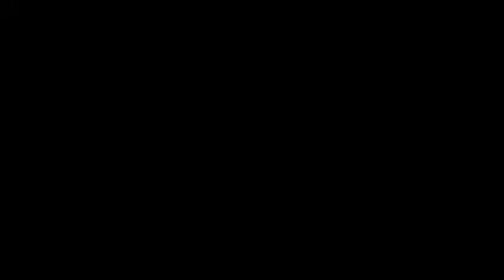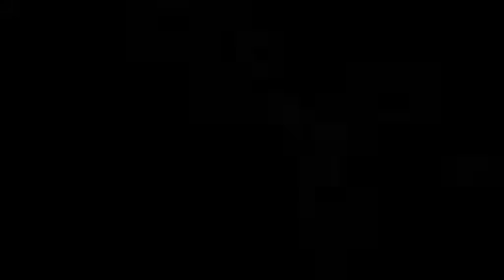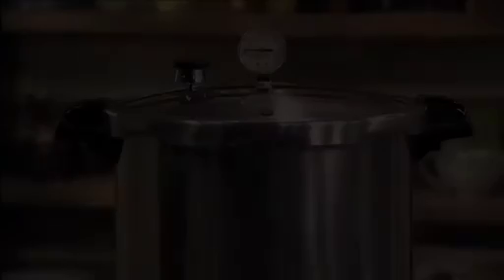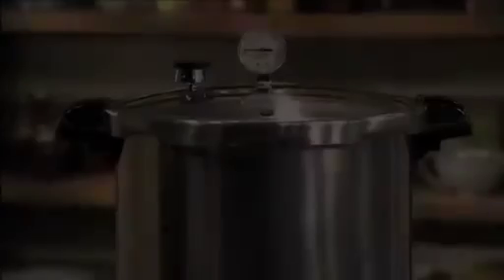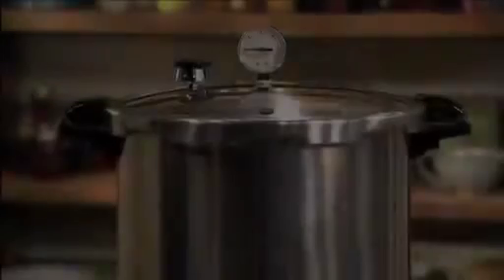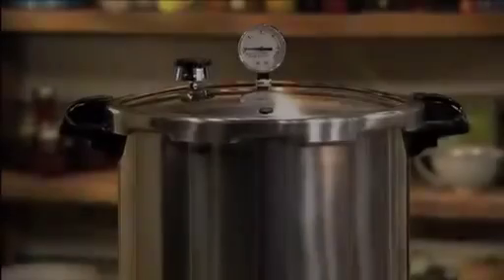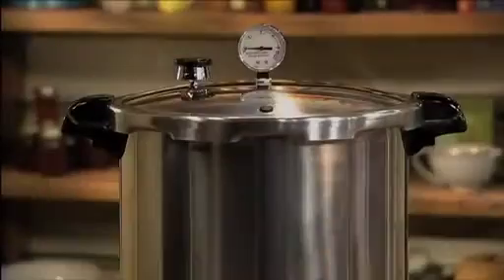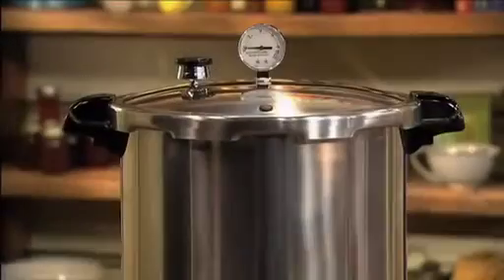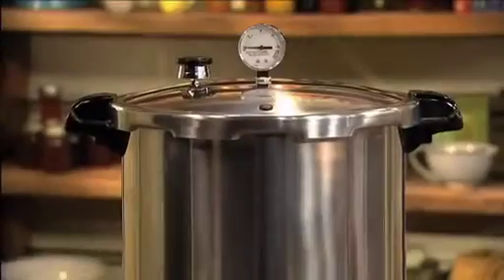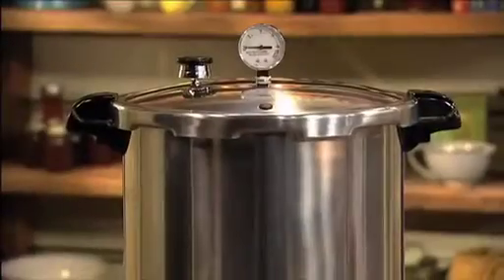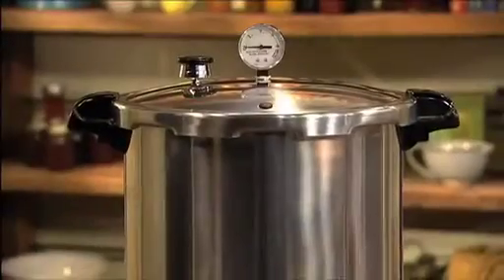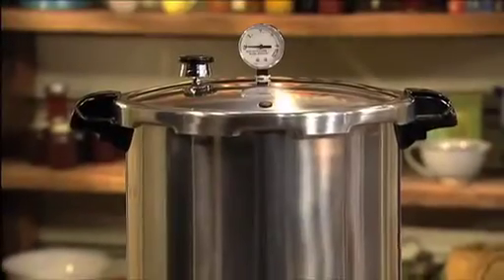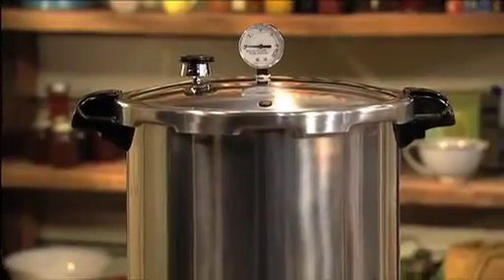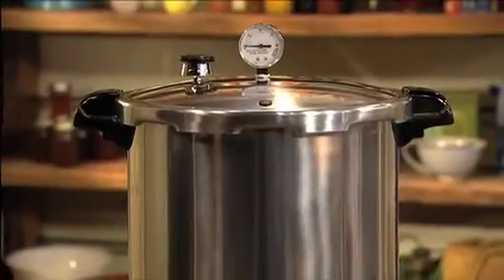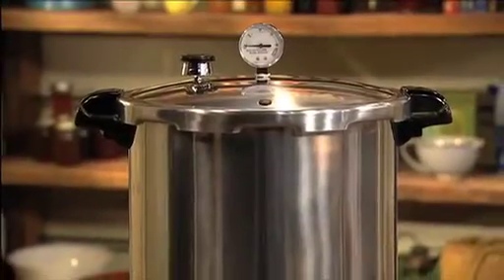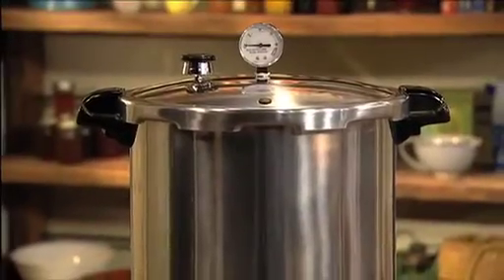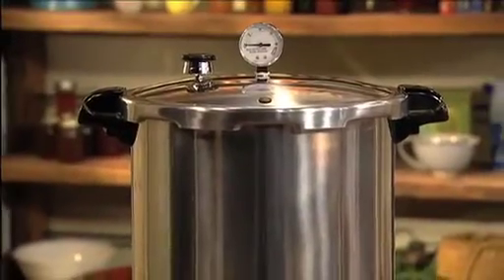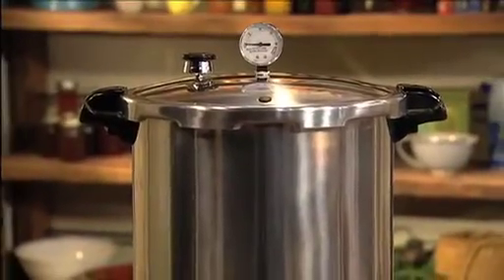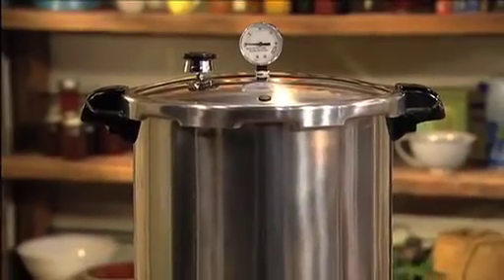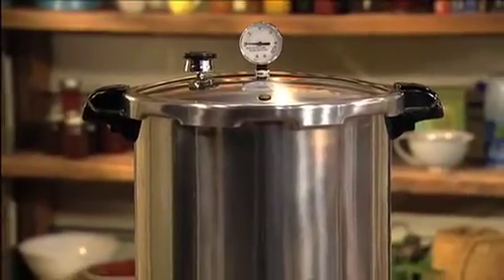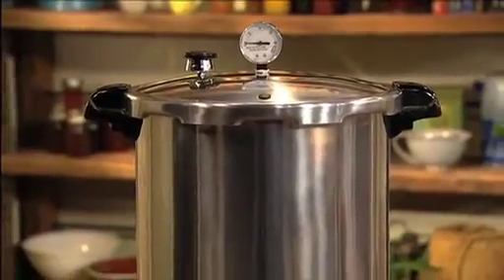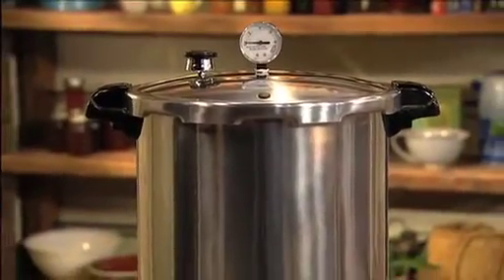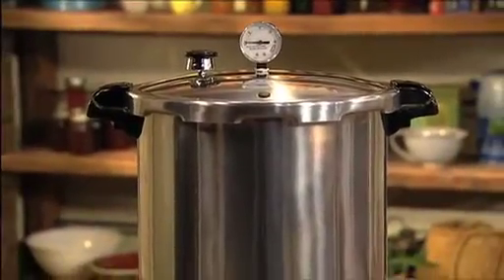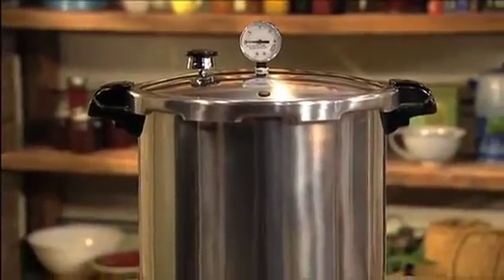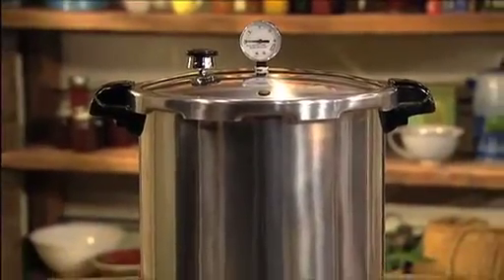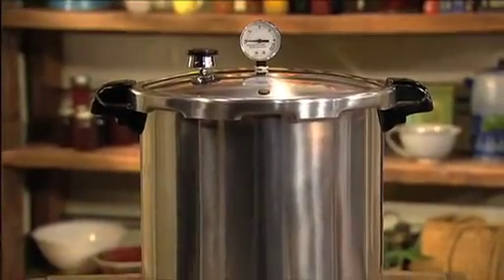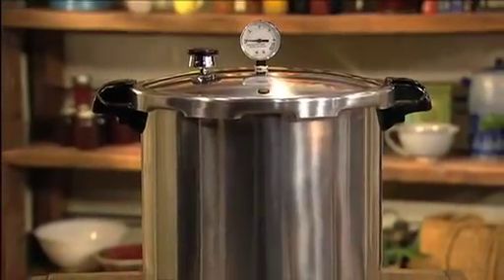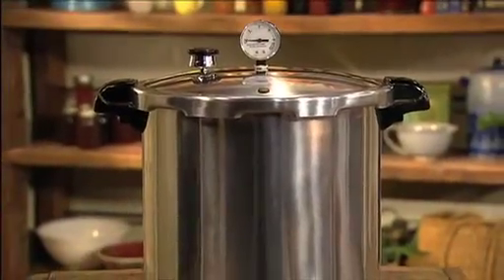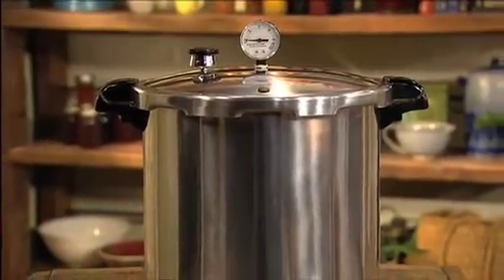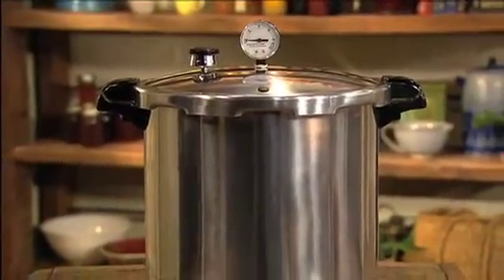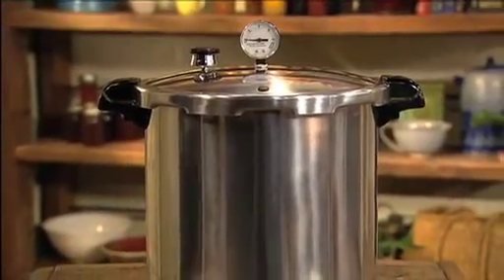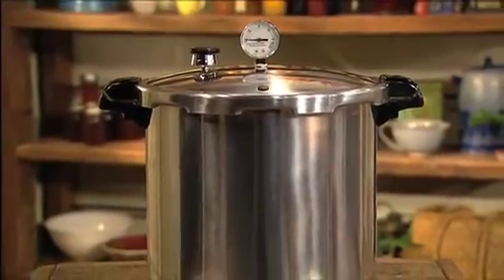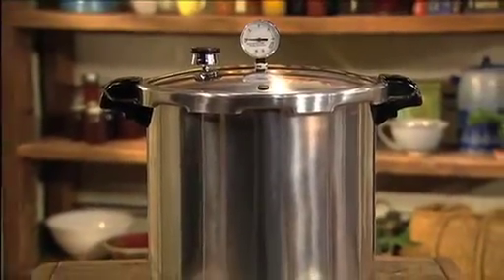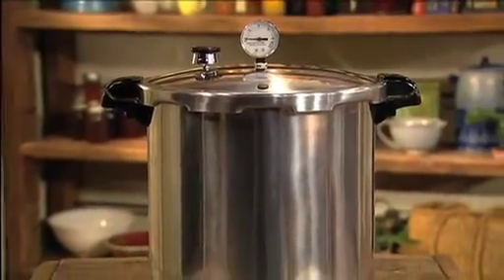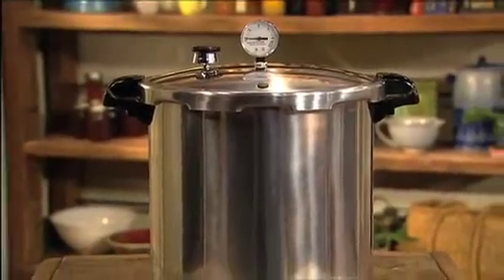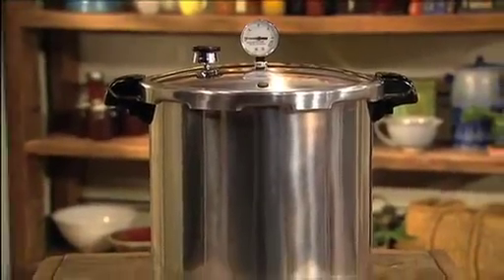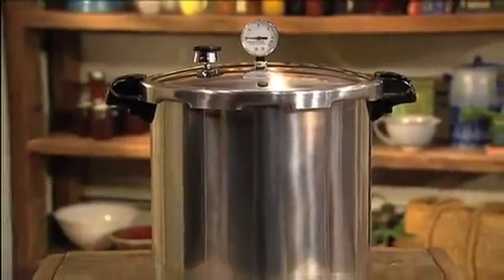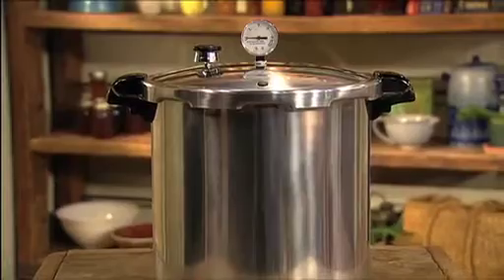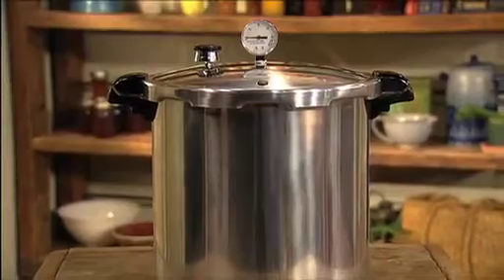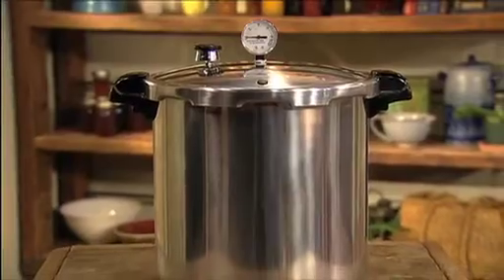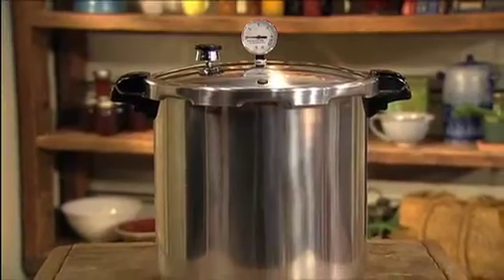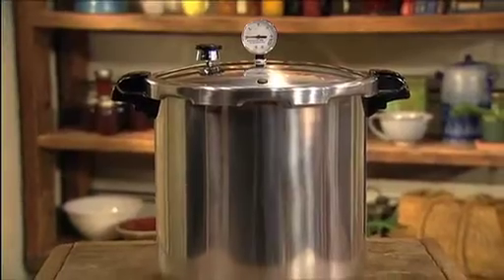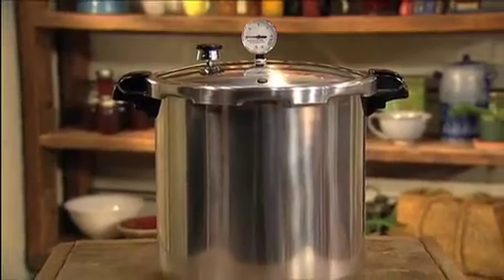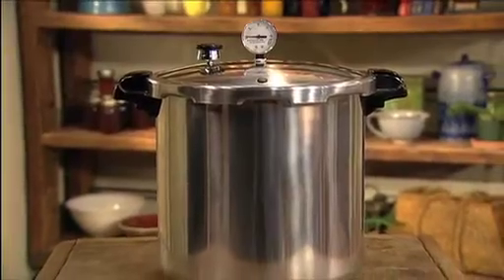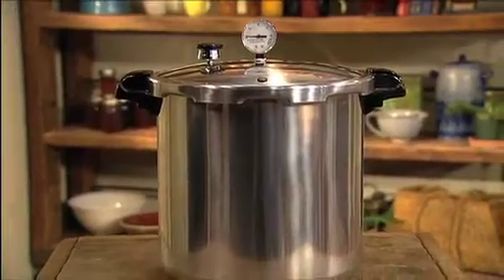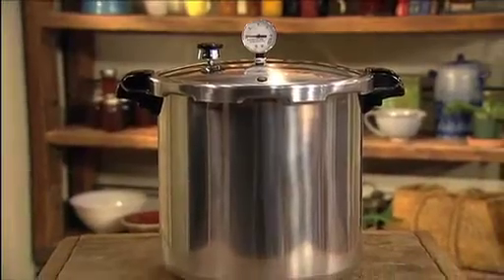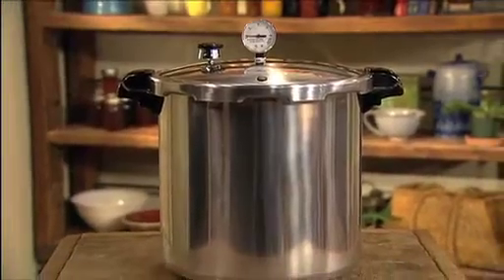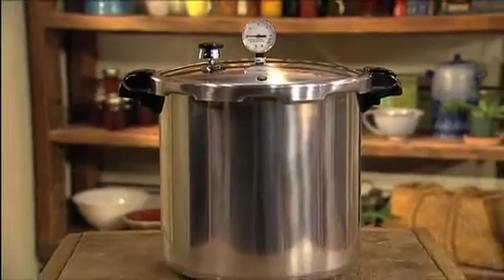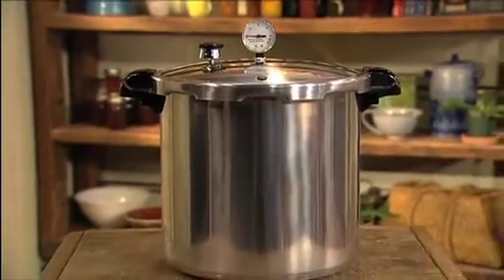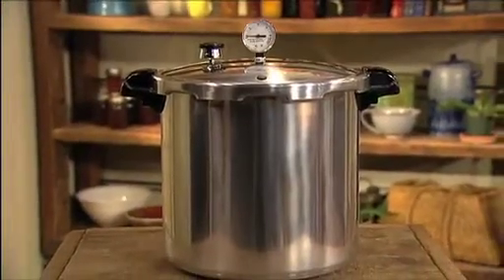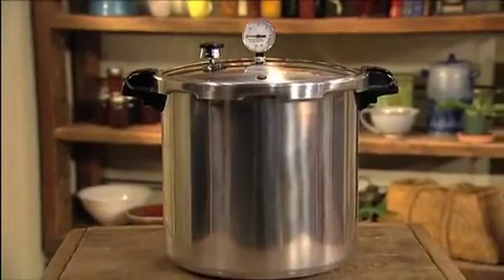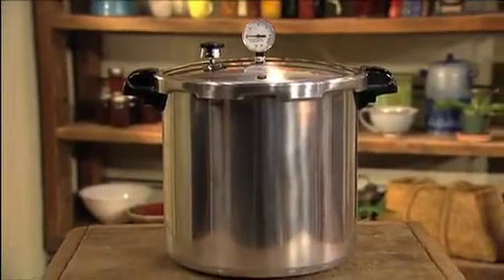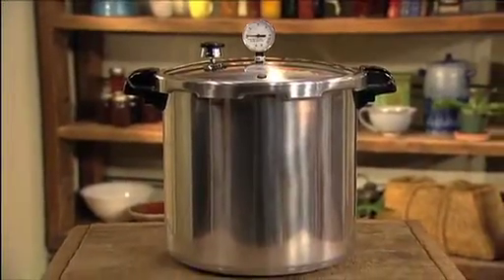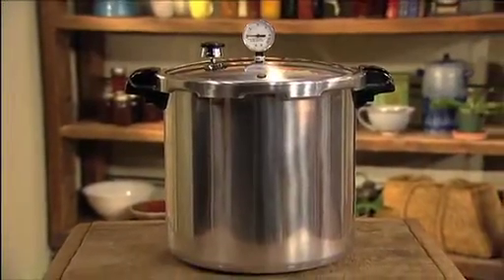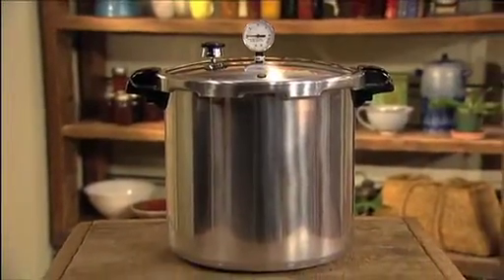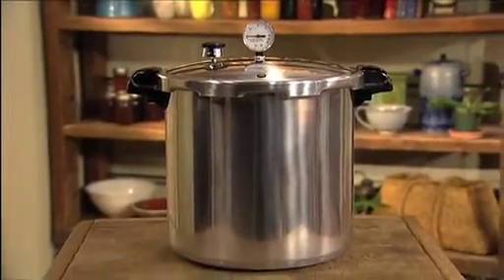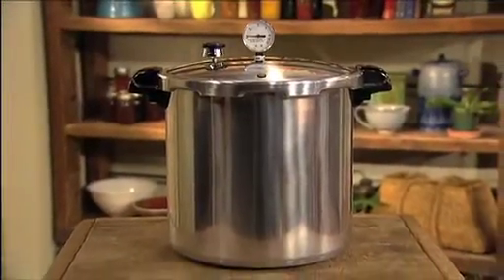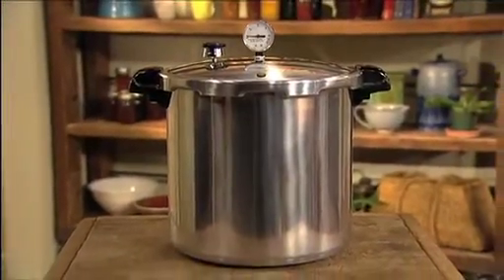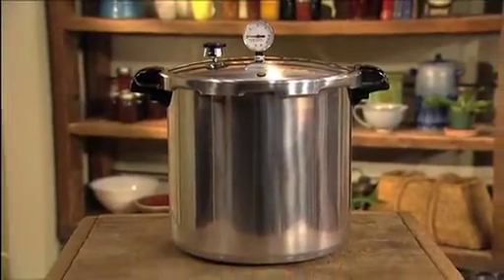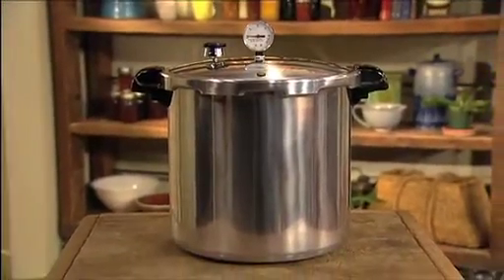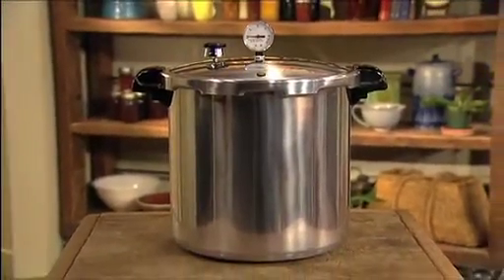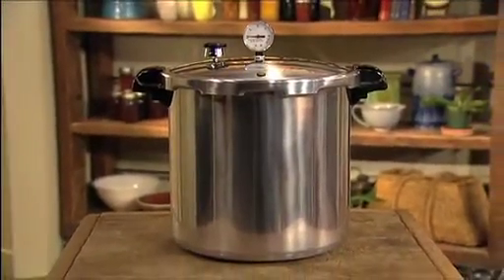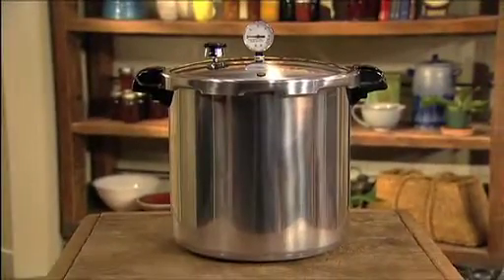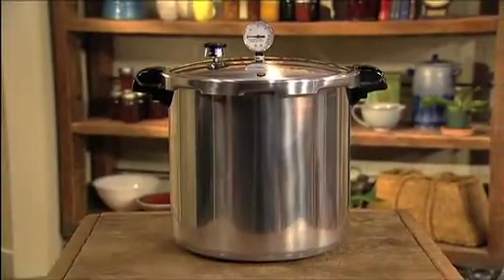The Presto 23-Quart Pressure Canner. The safe, healthy and economical way to preserve produce, meat and fish.